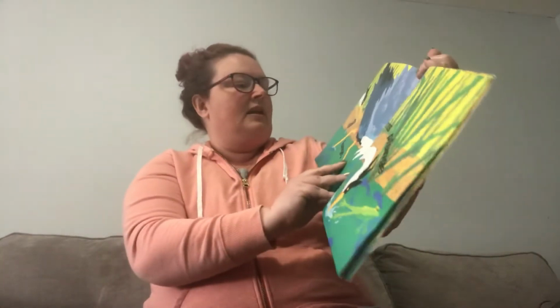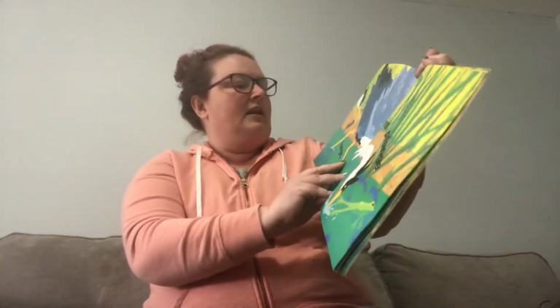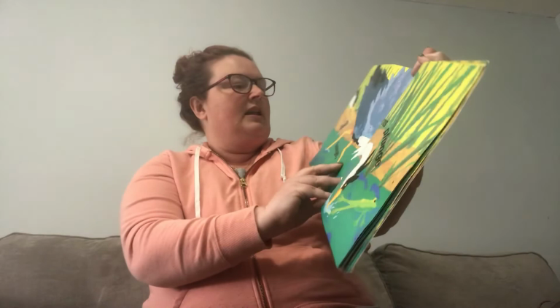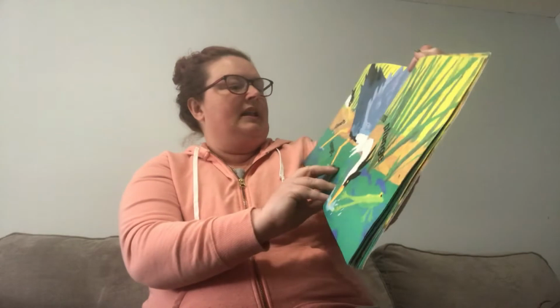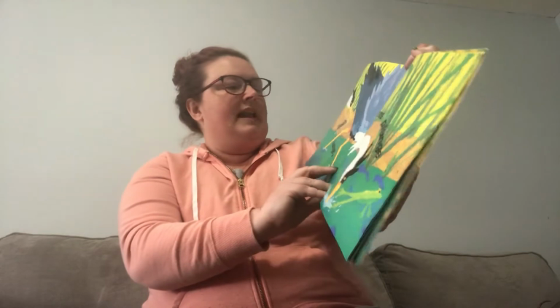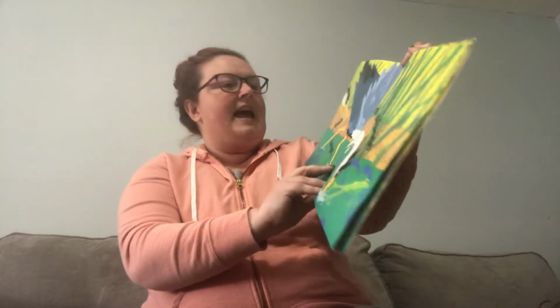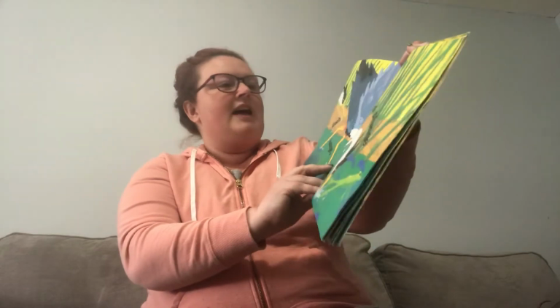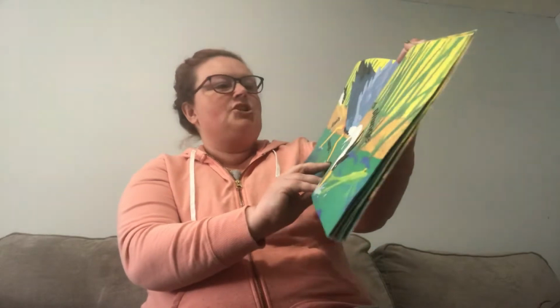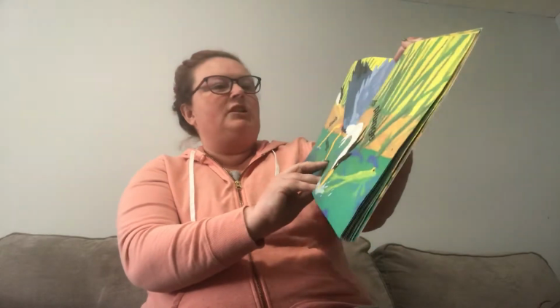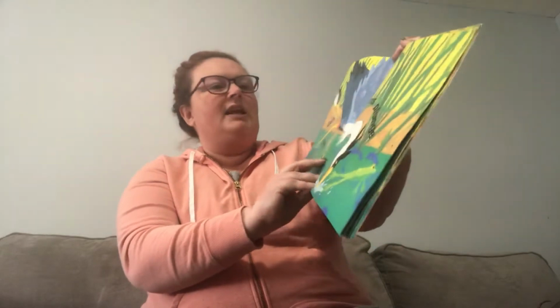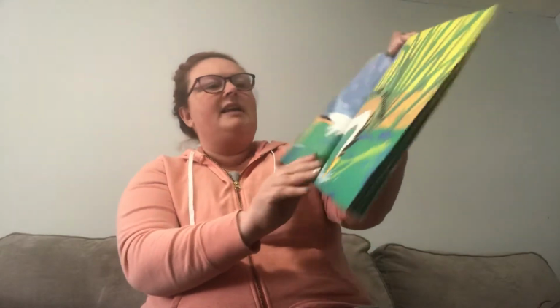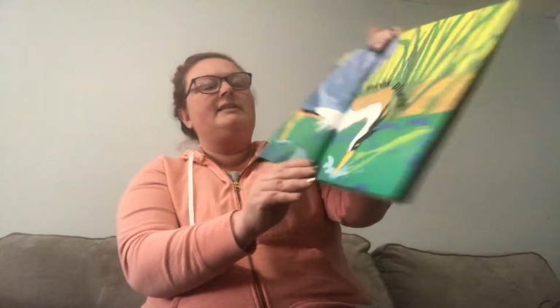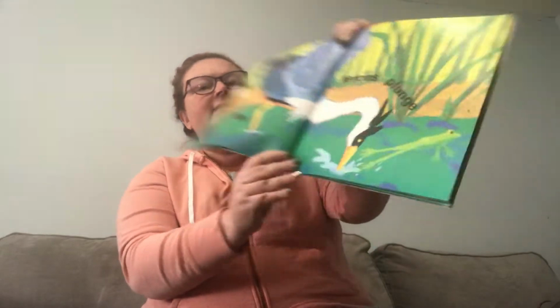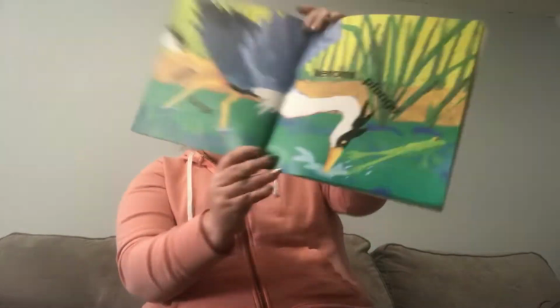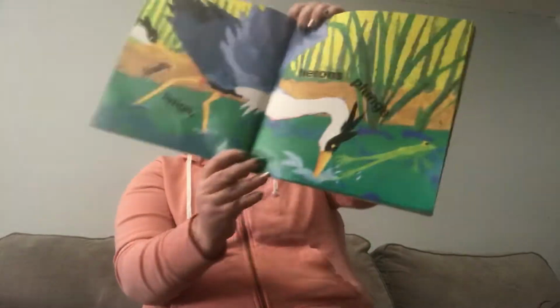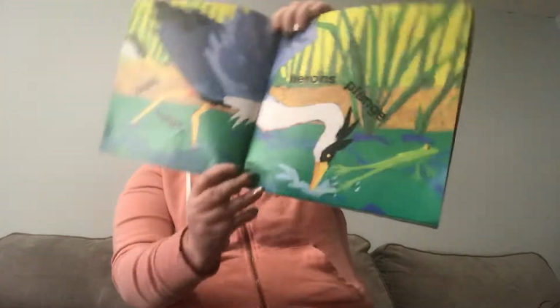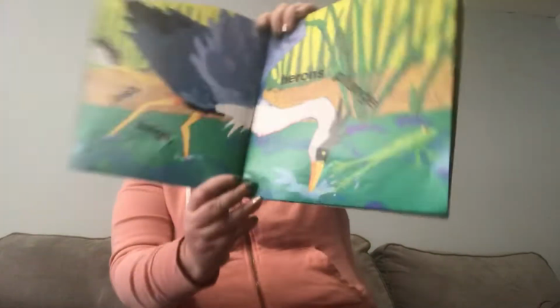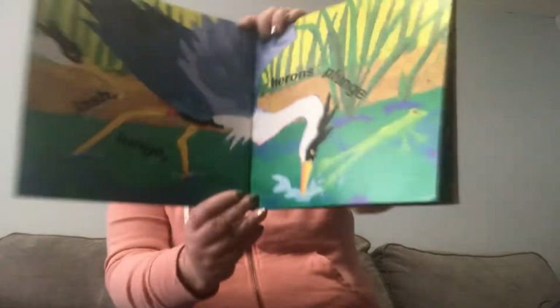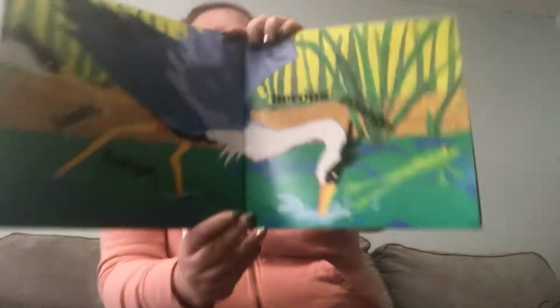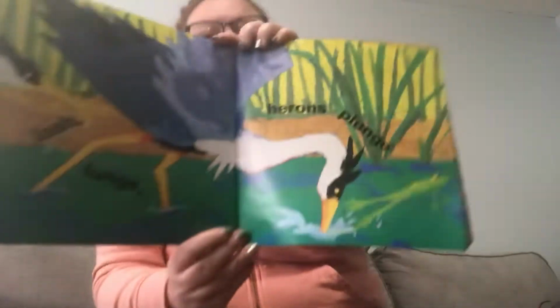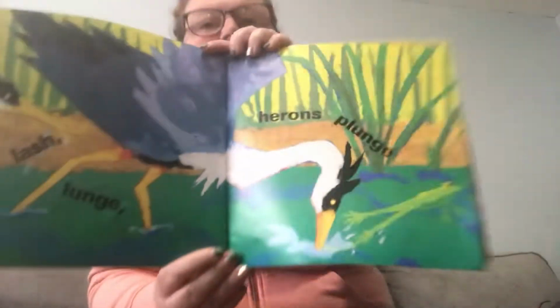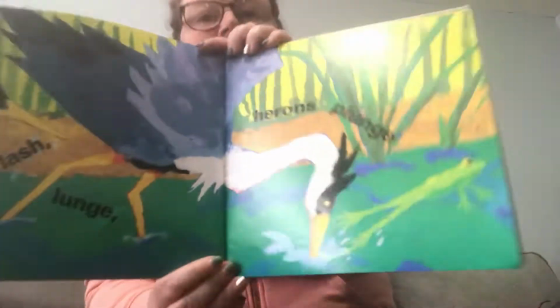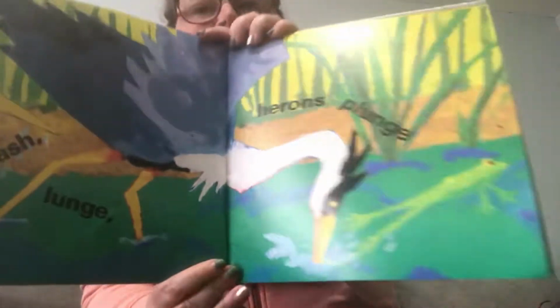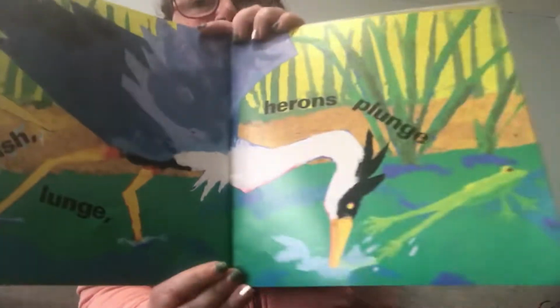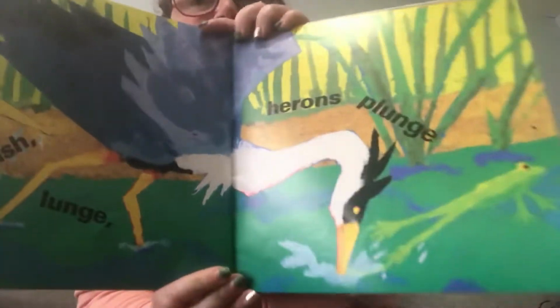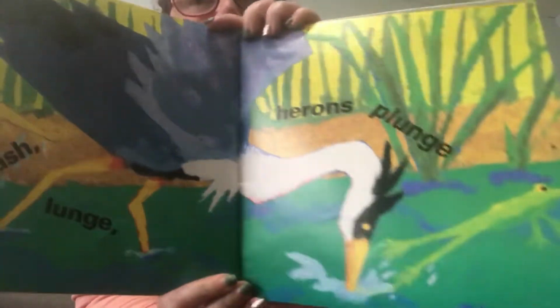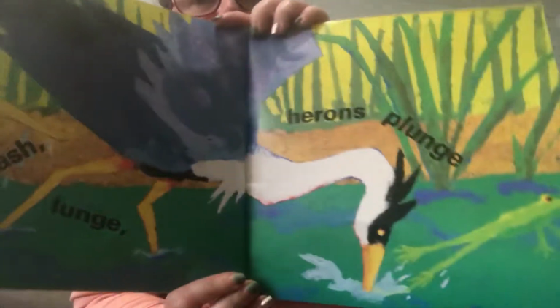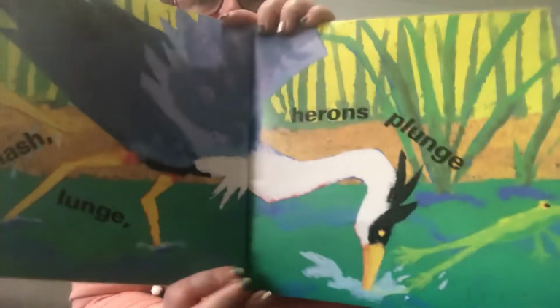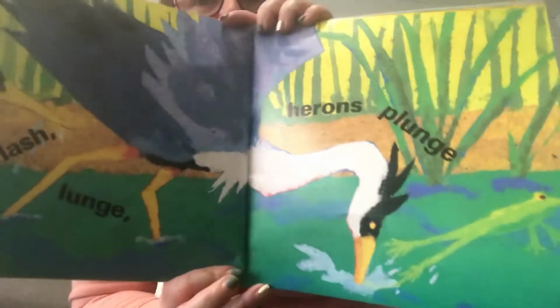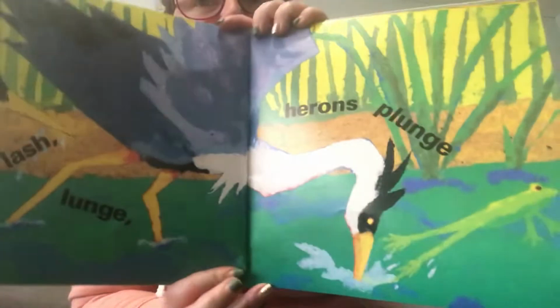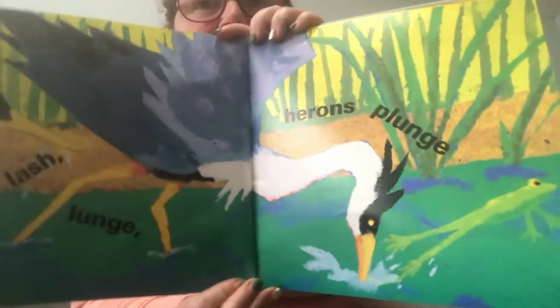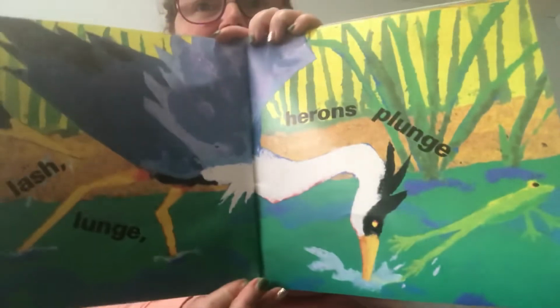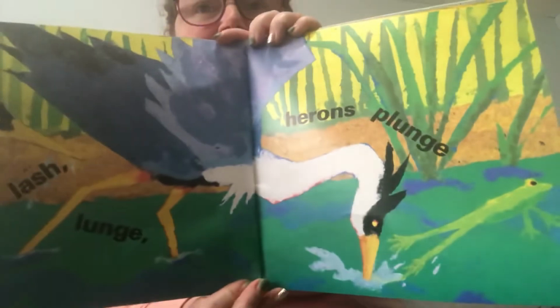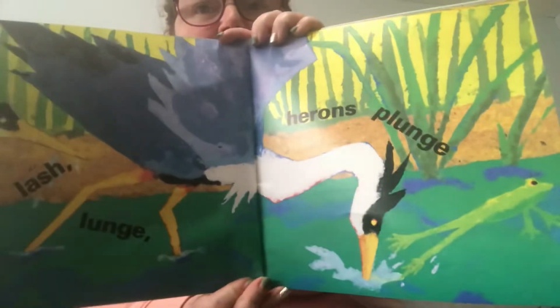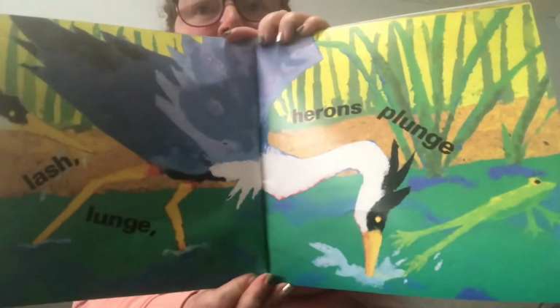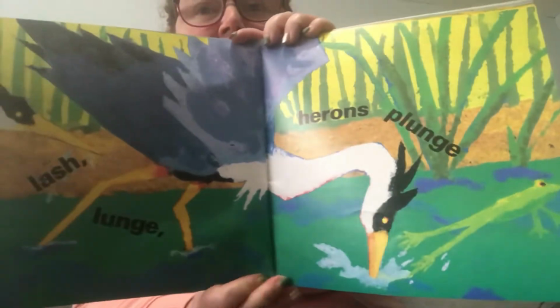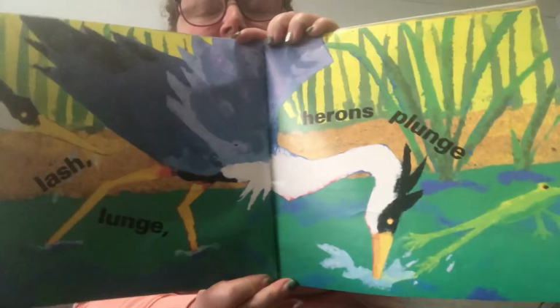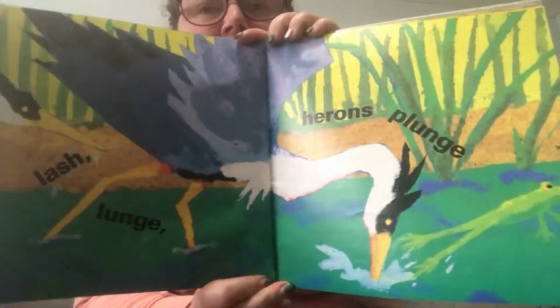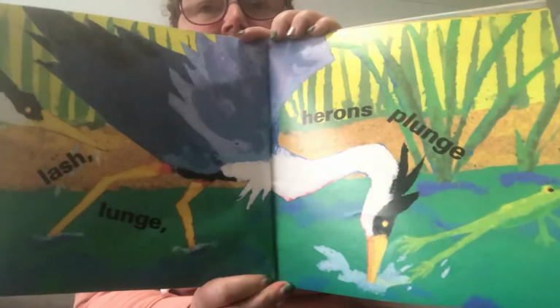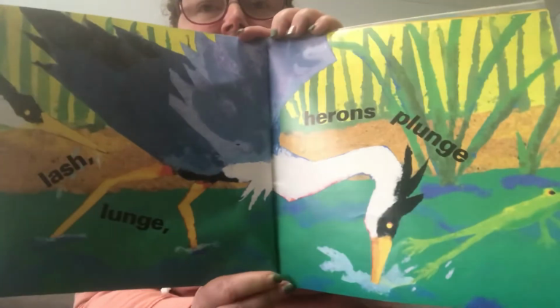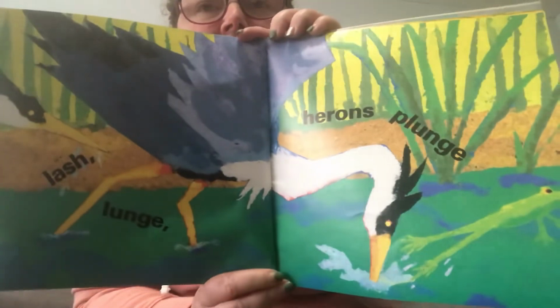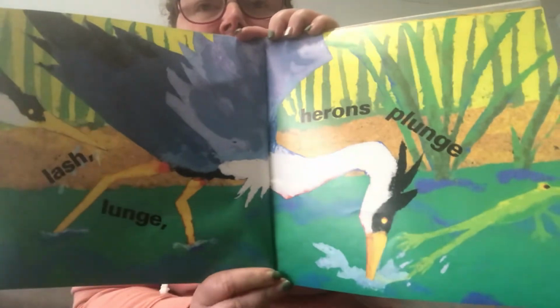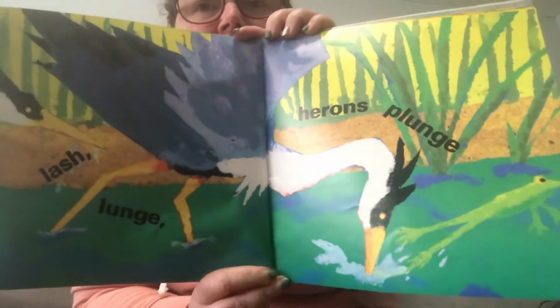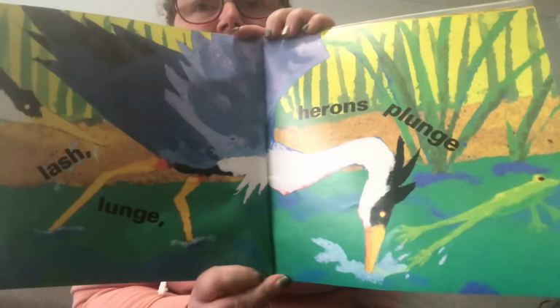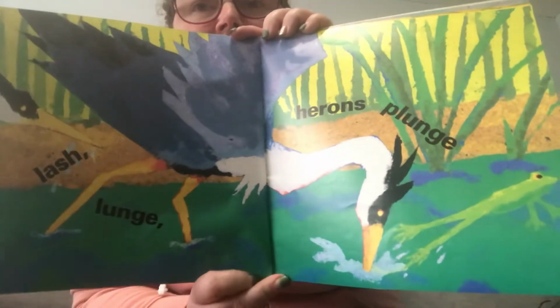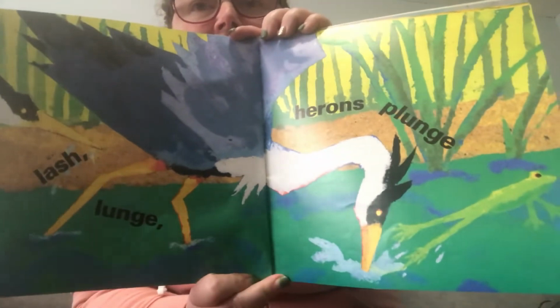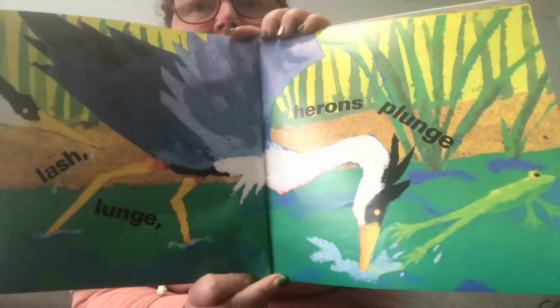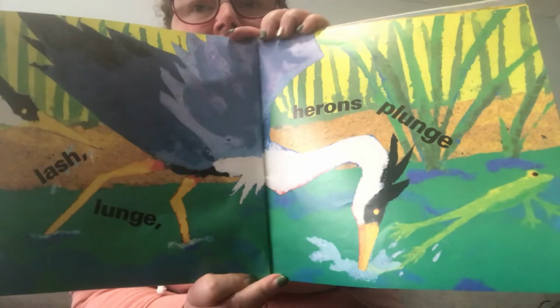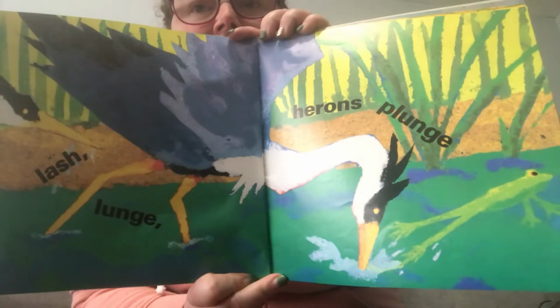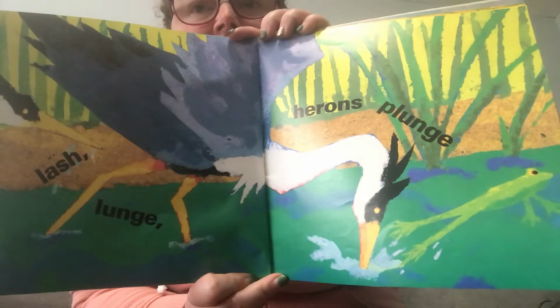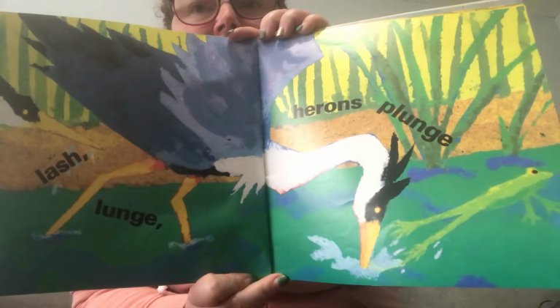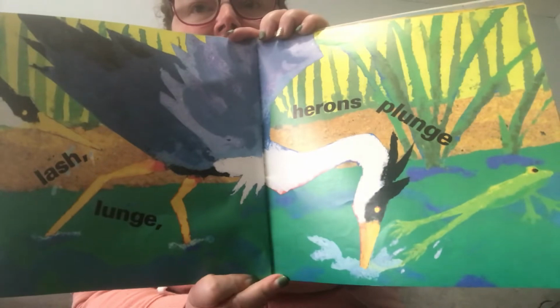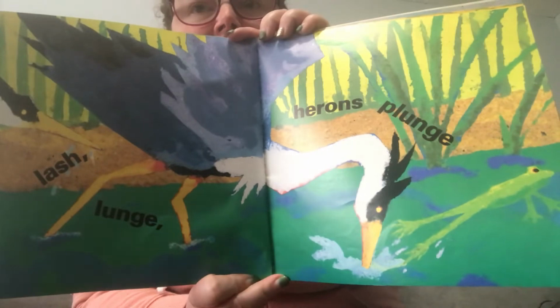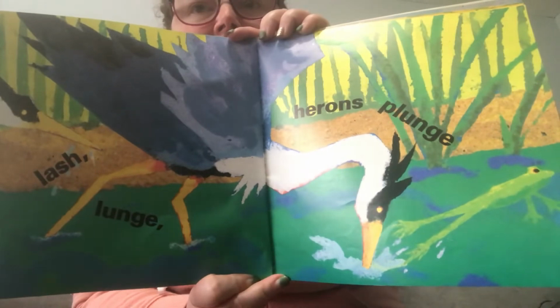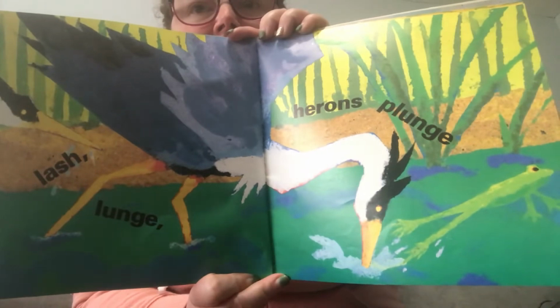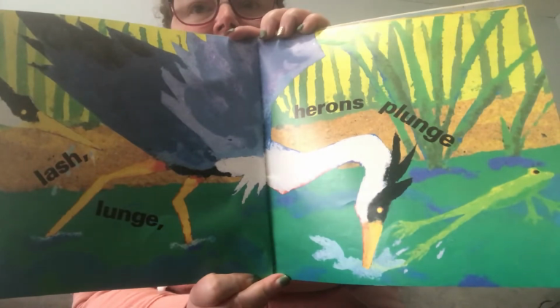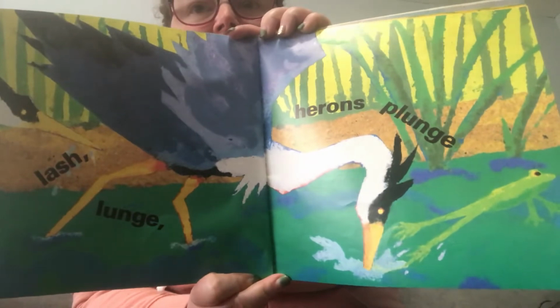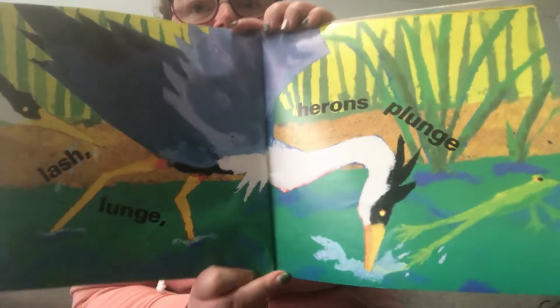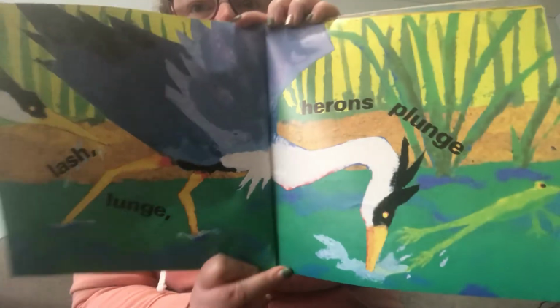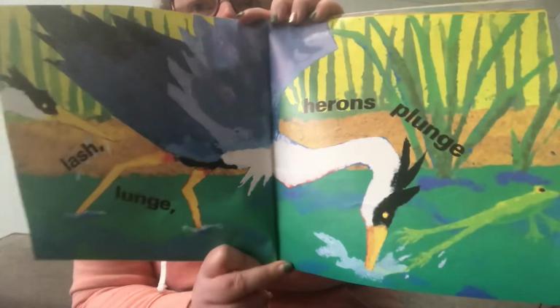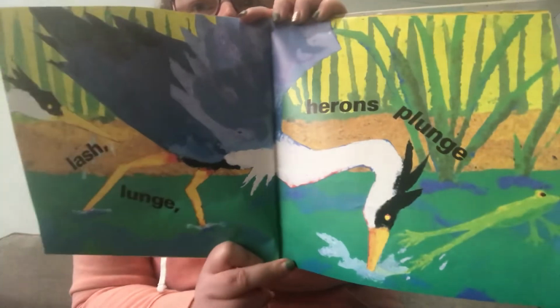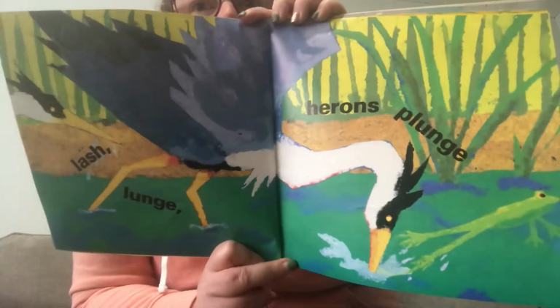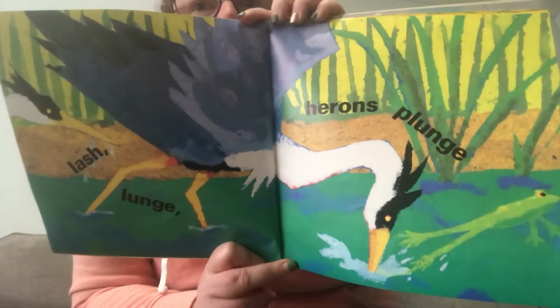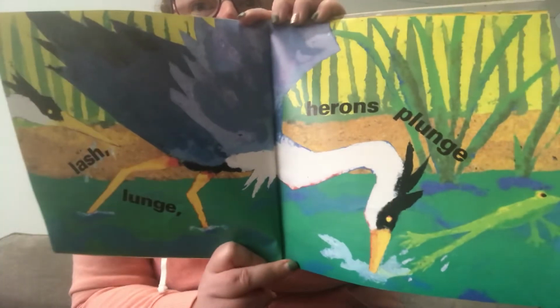Lash, lunge, herons plunge. Look at that beautiful heron. It's beautiful.